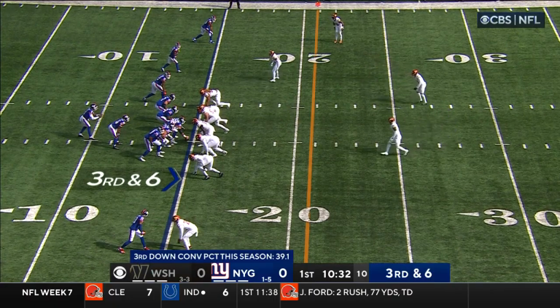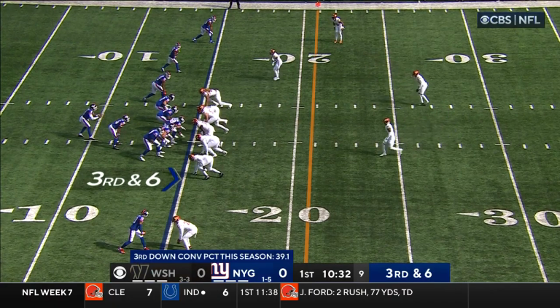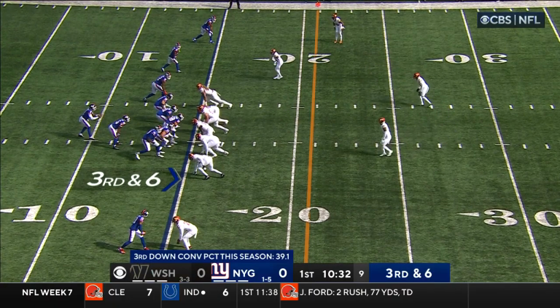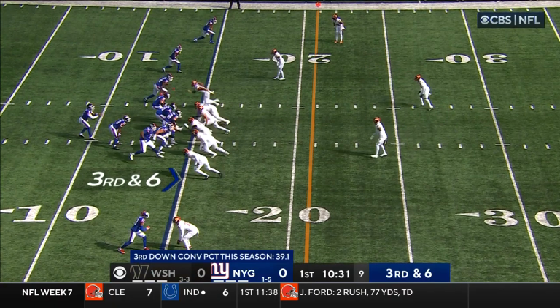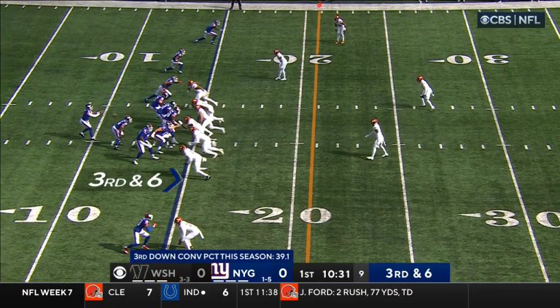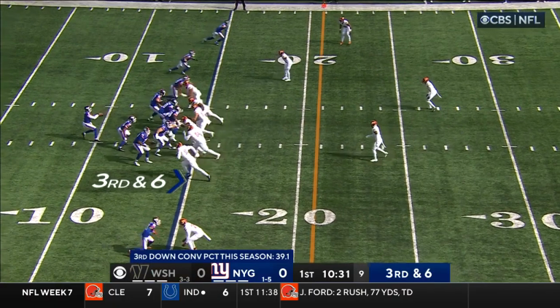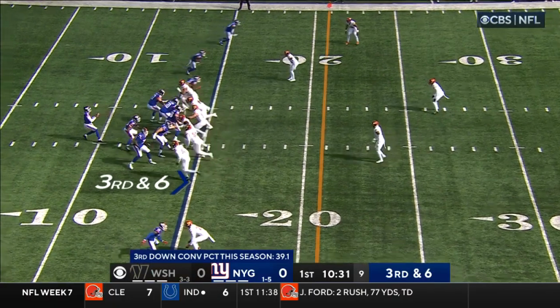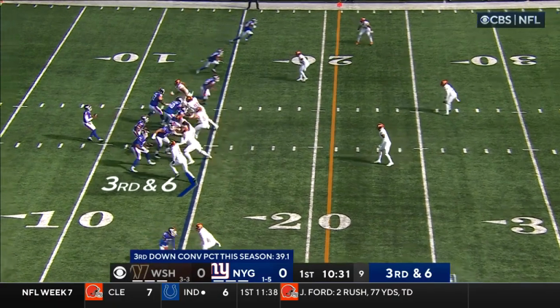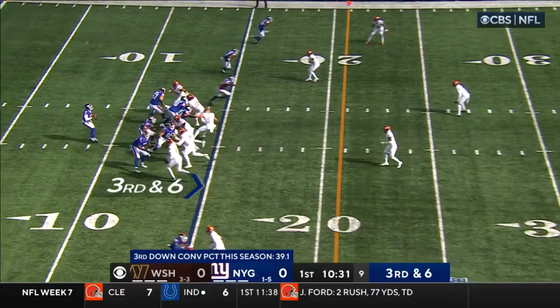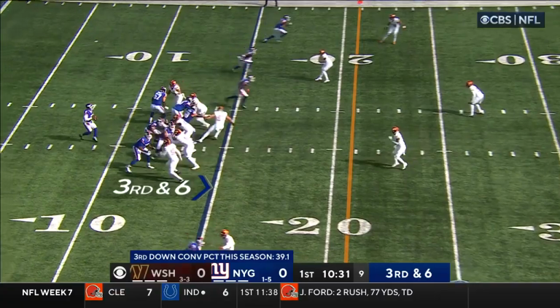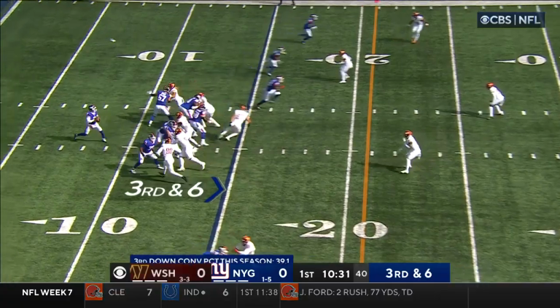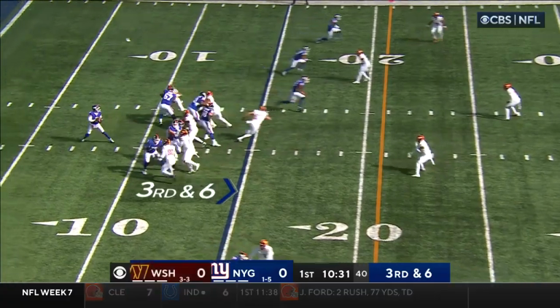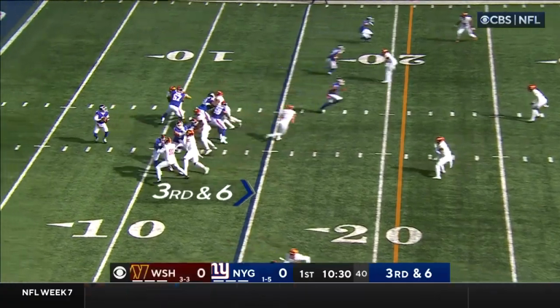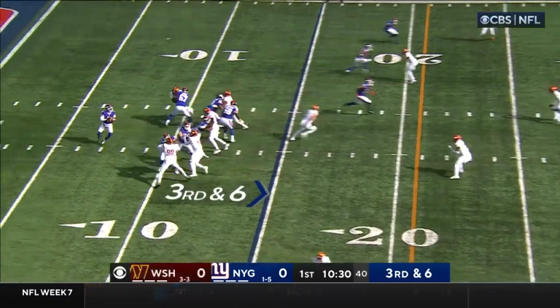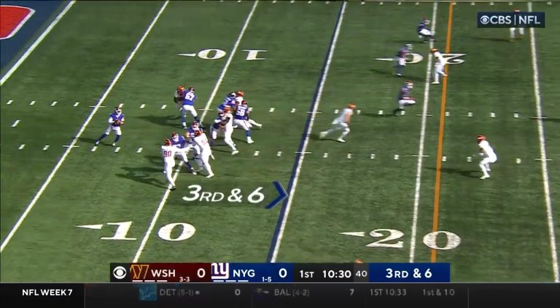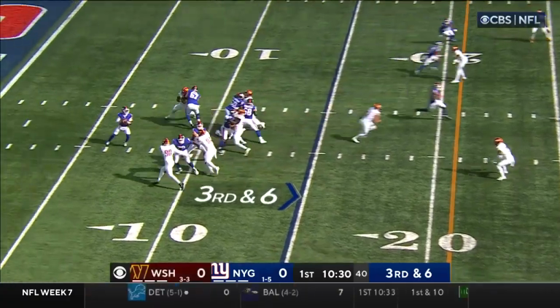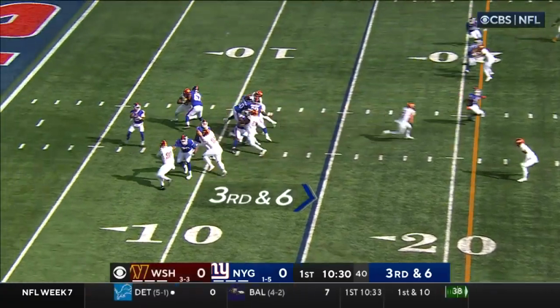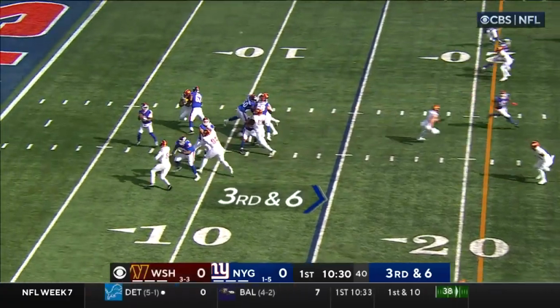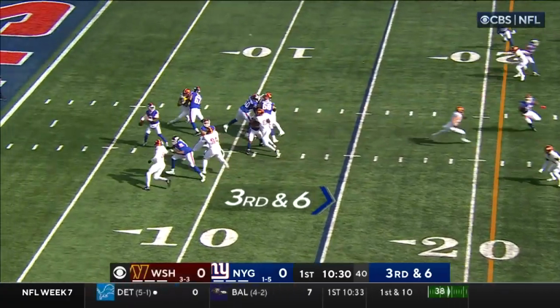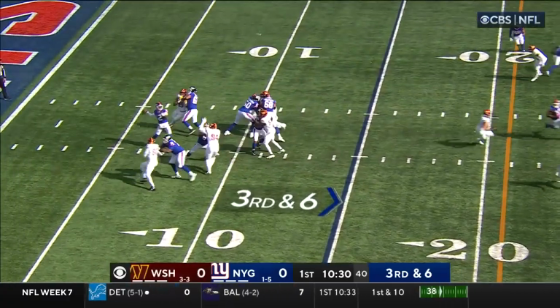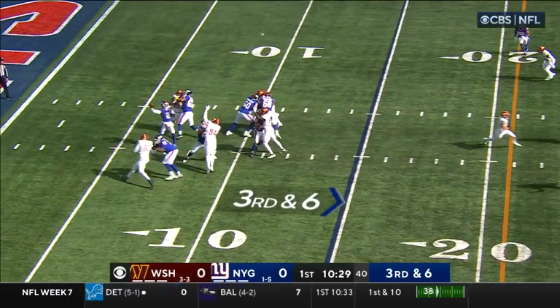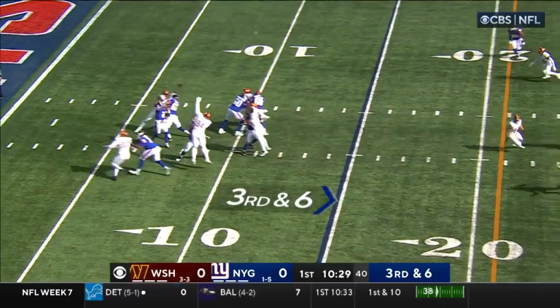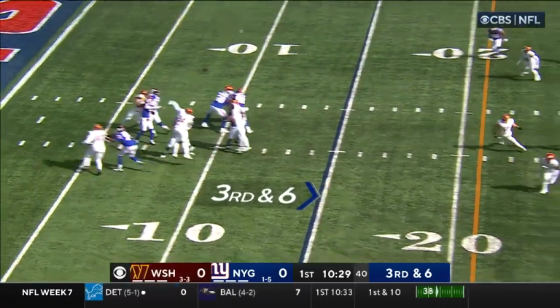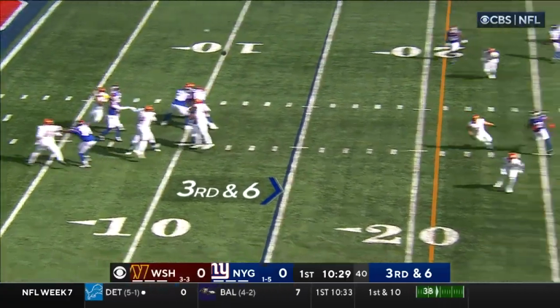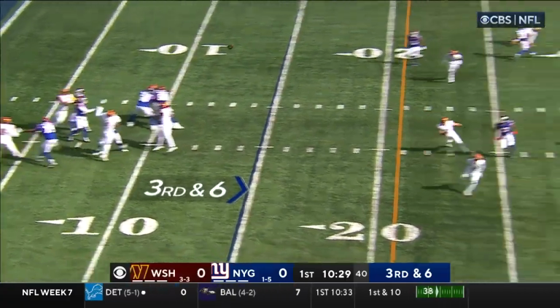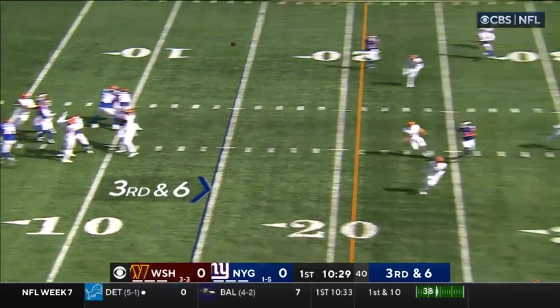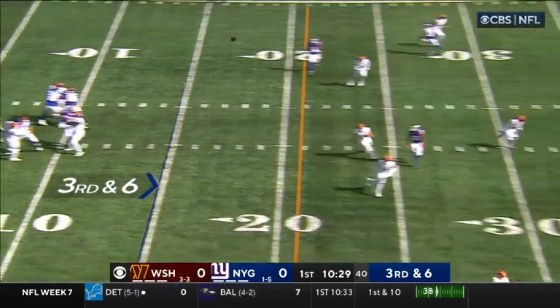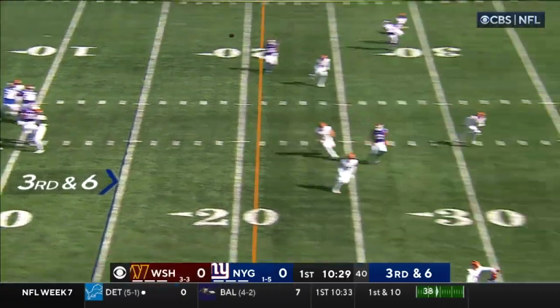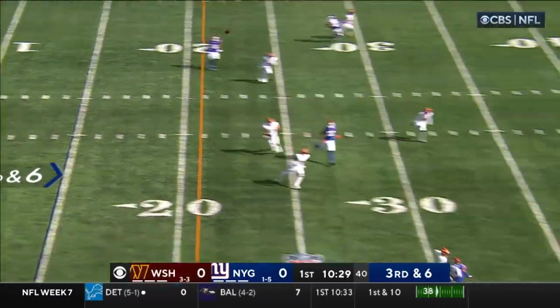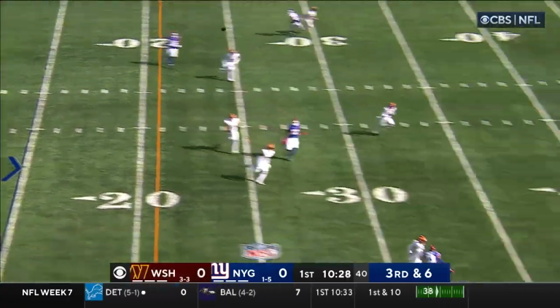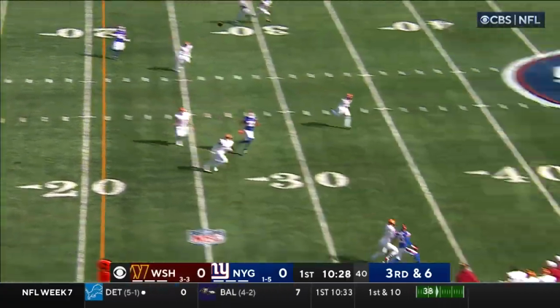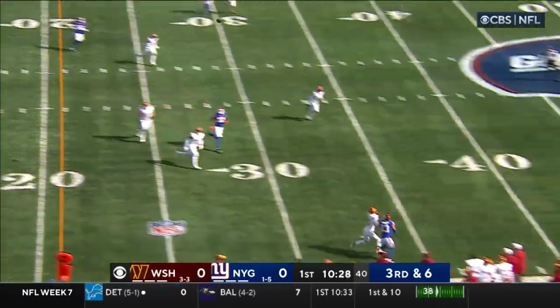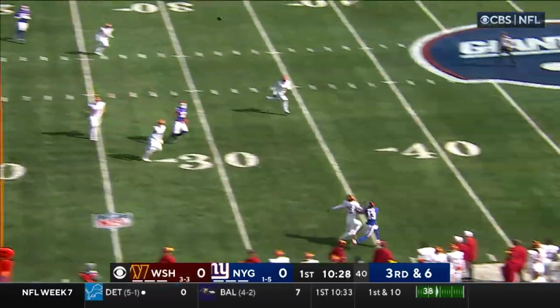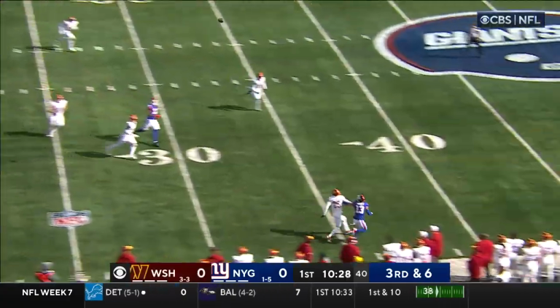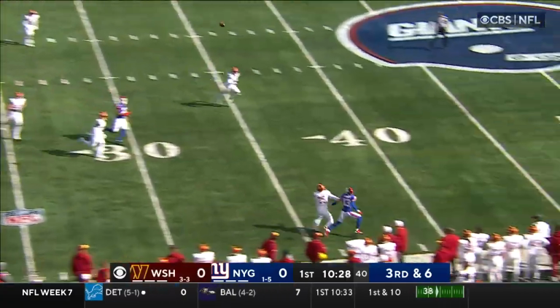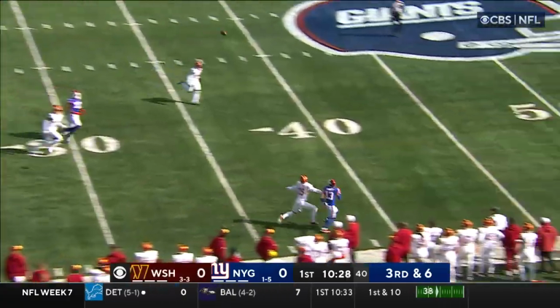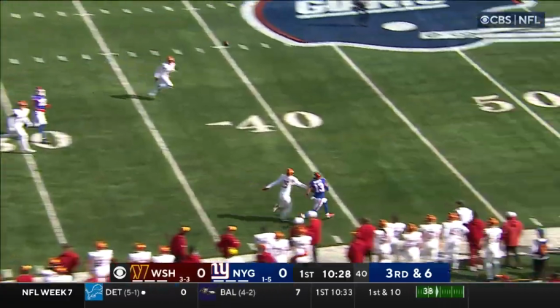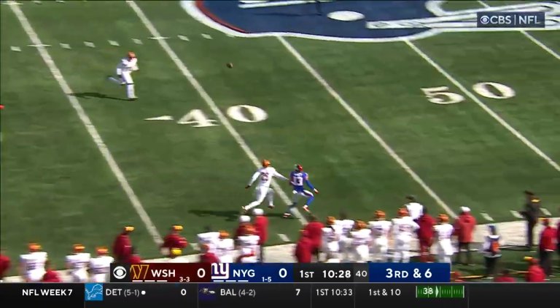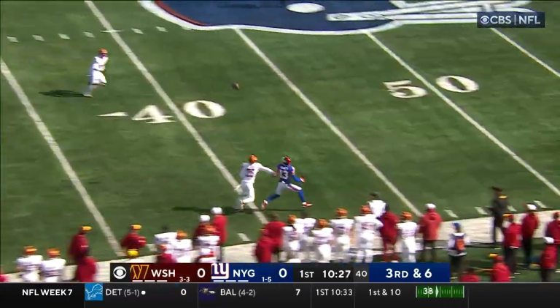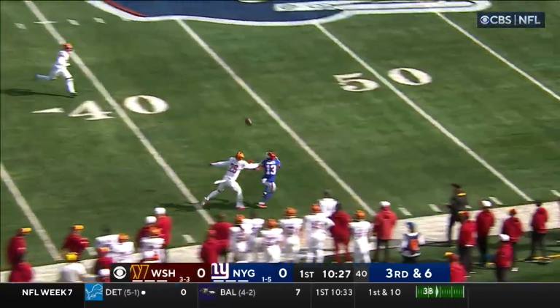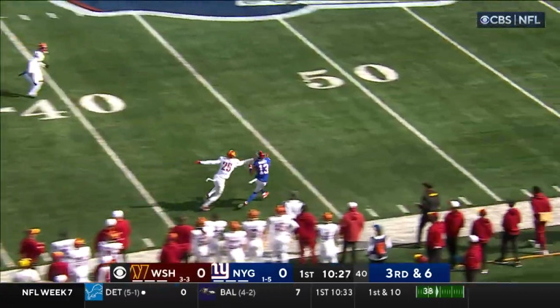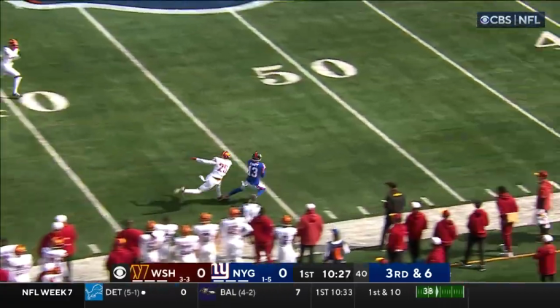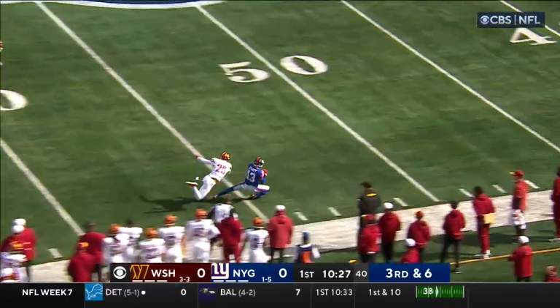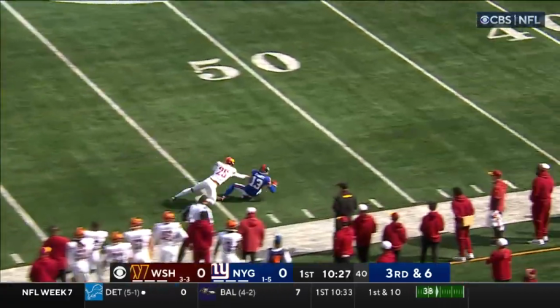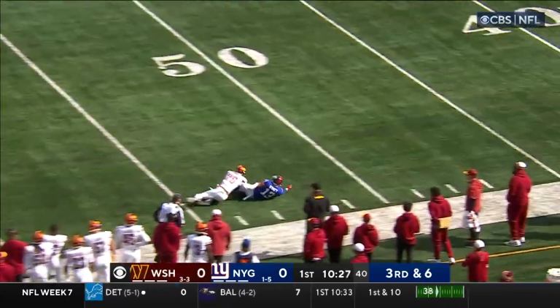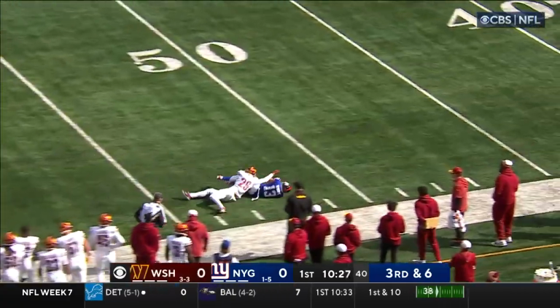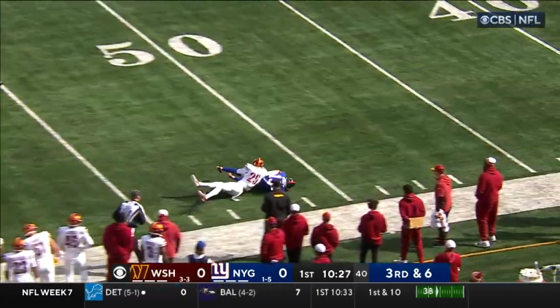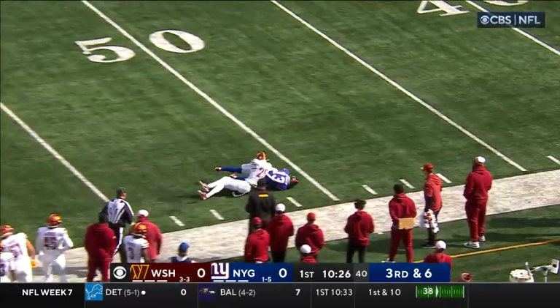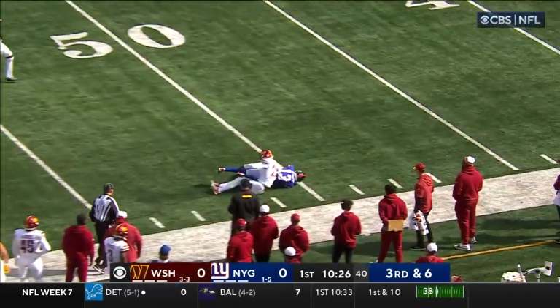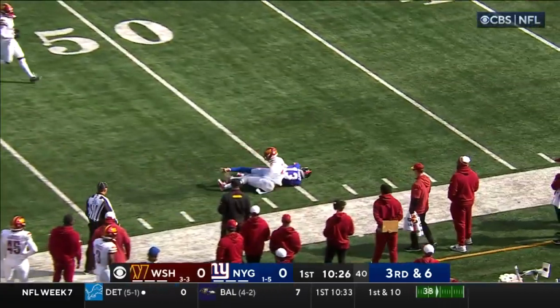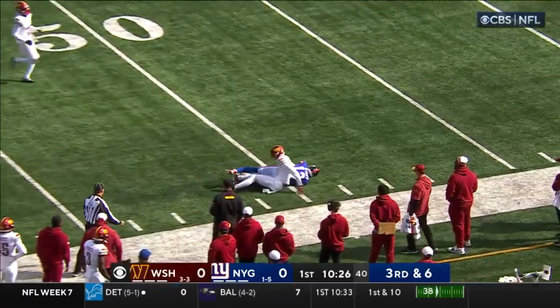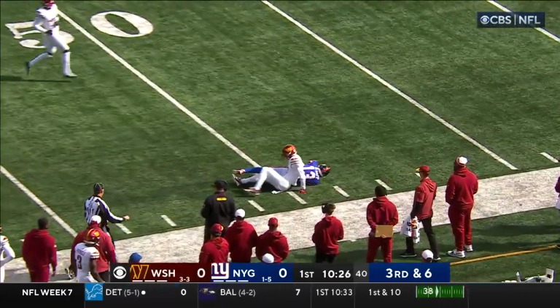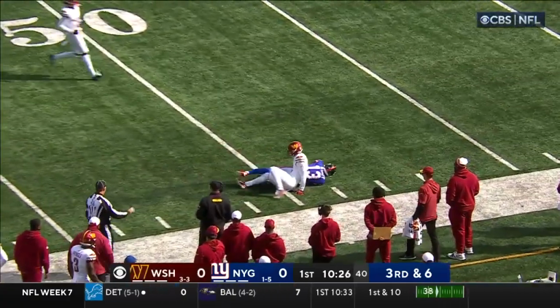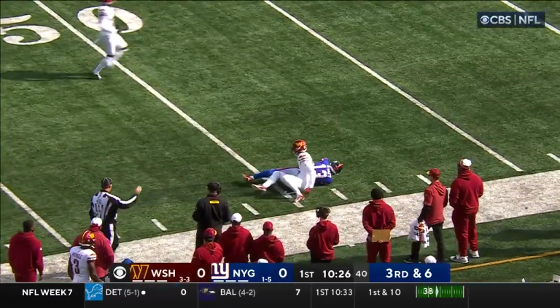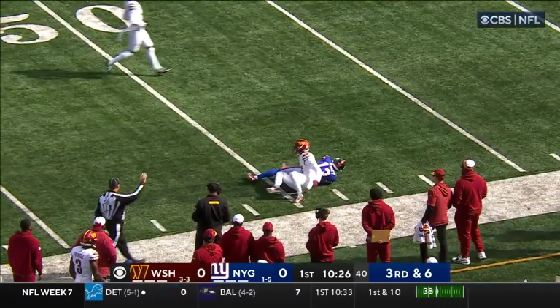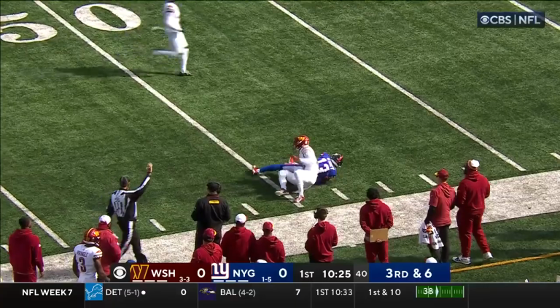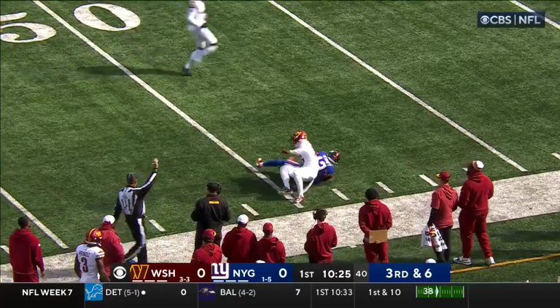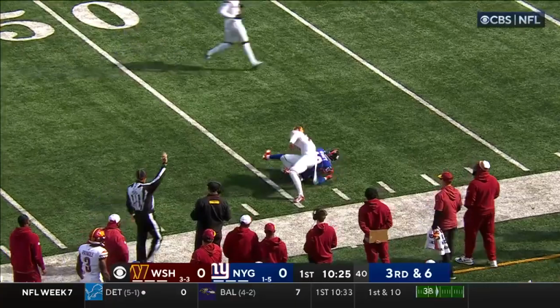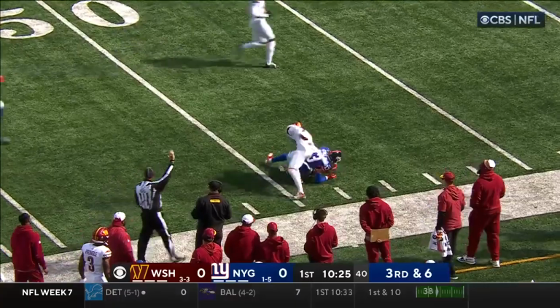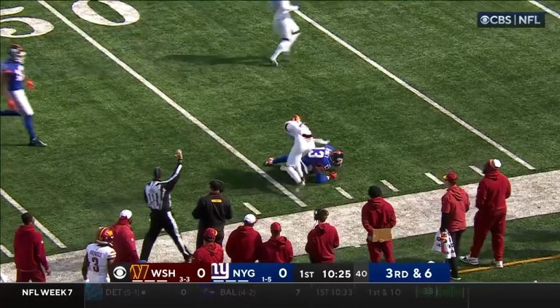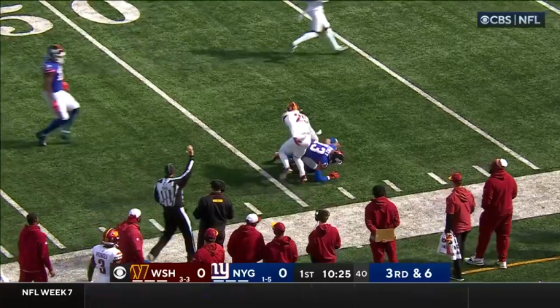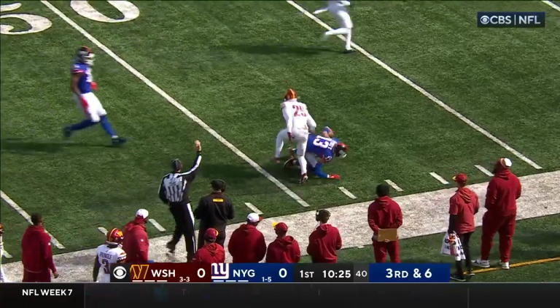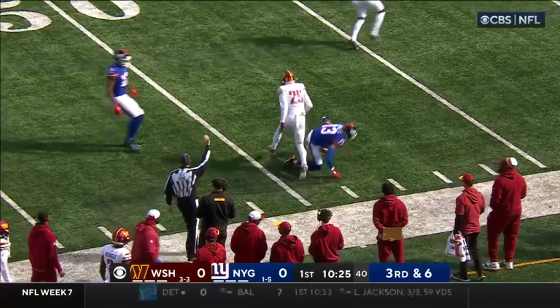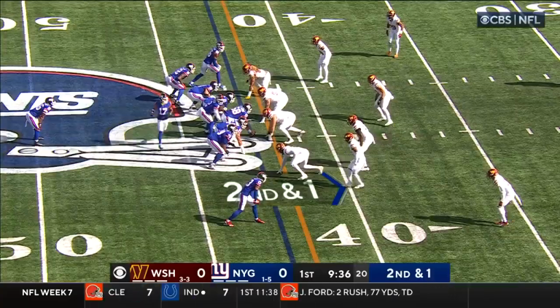3rd and 6. Taylor taking a deep shot looking for Hayek — he's got separation and he's got the catch.